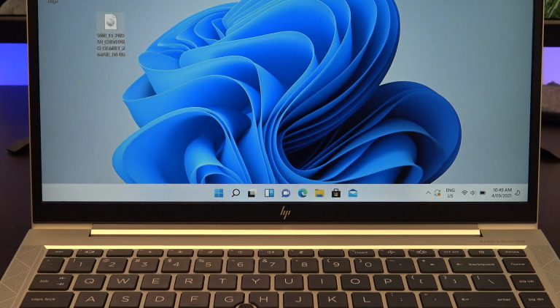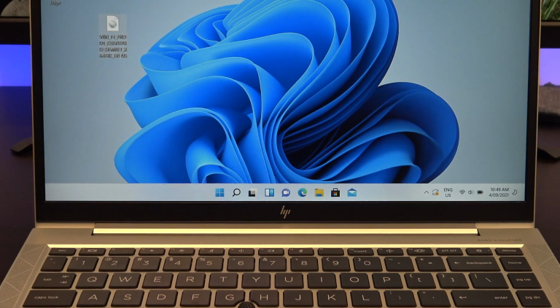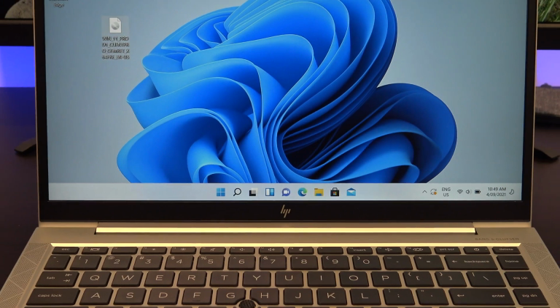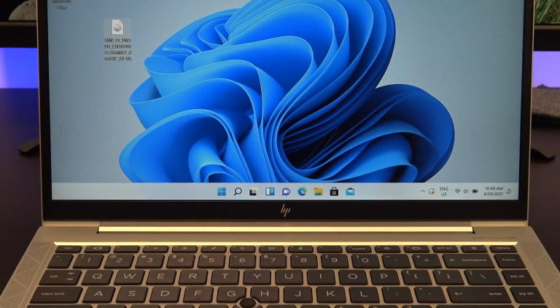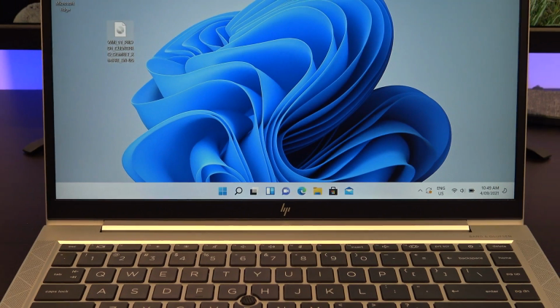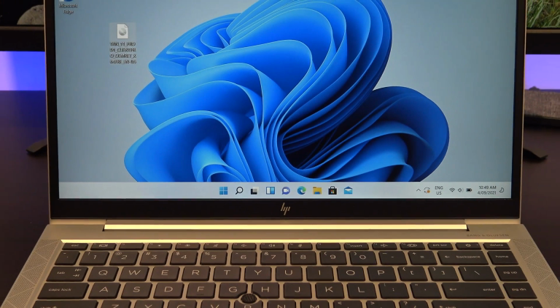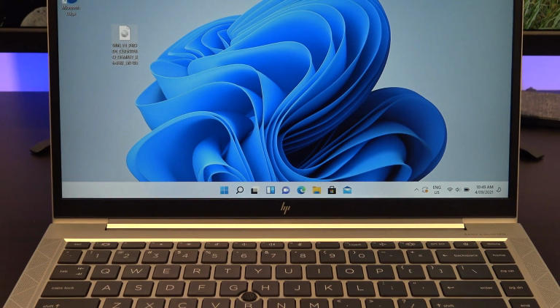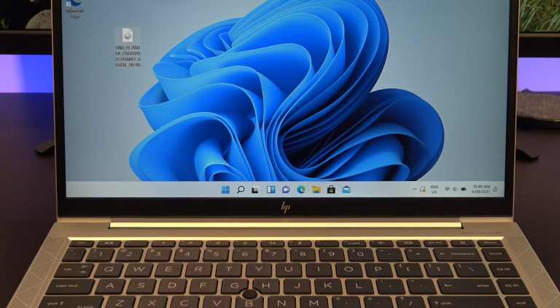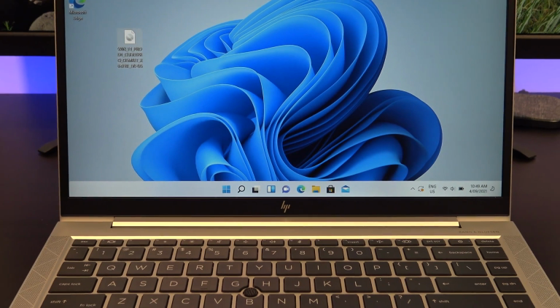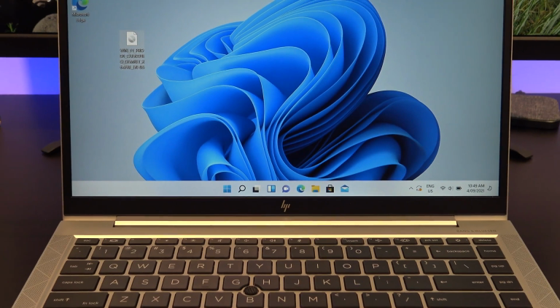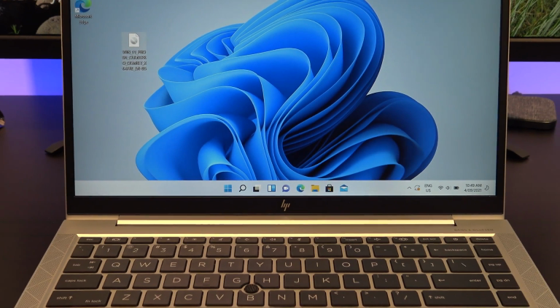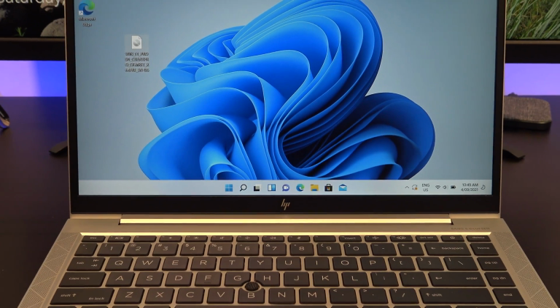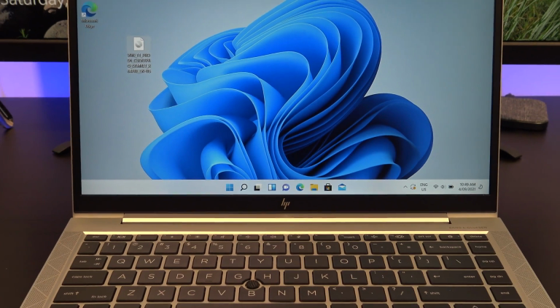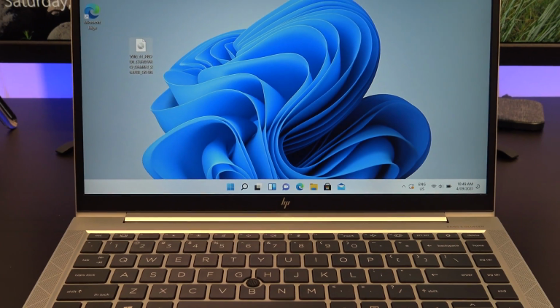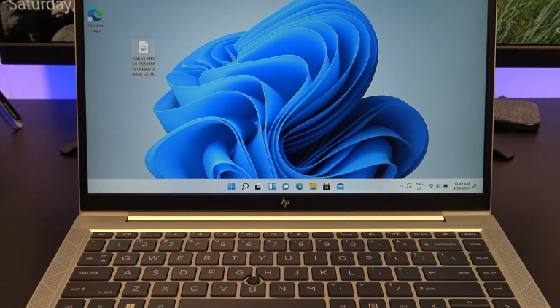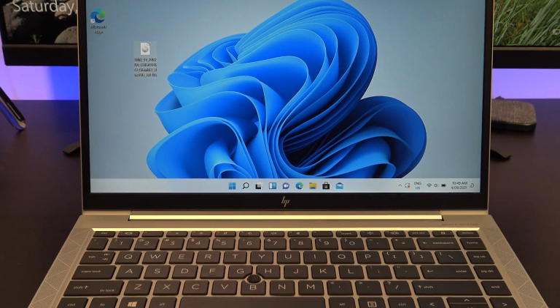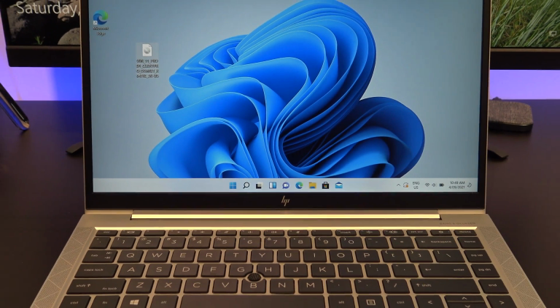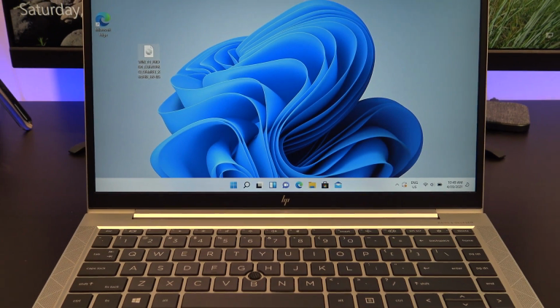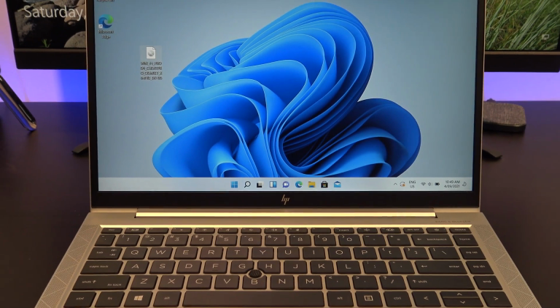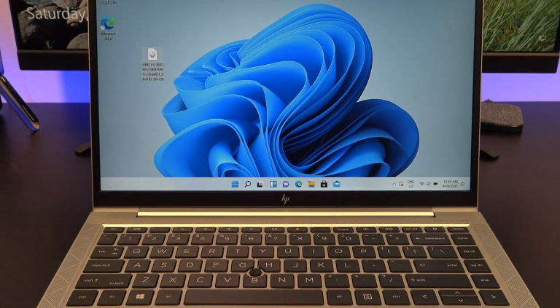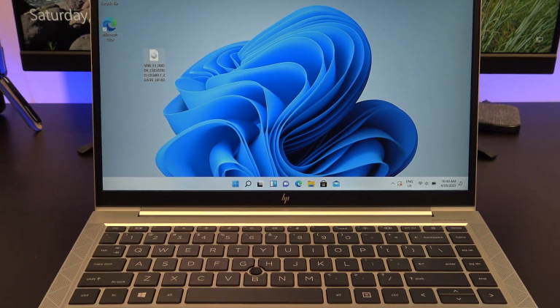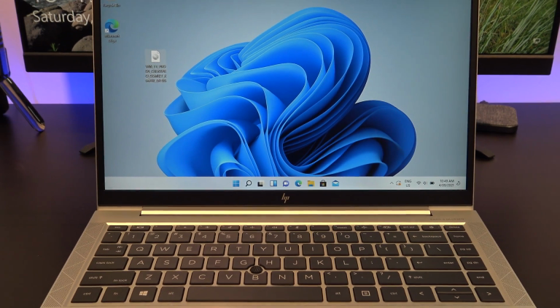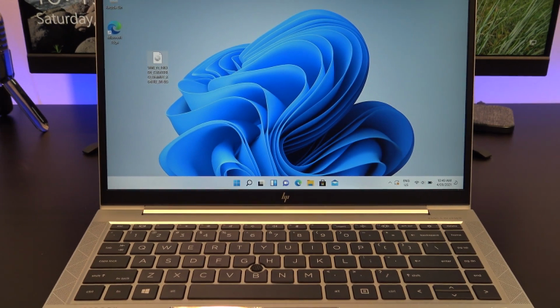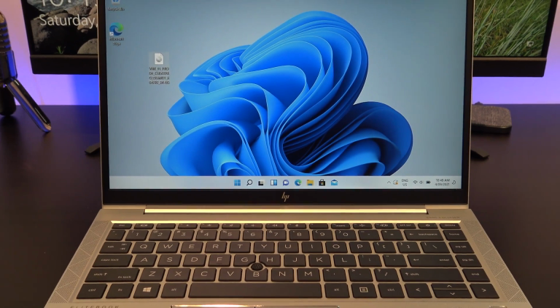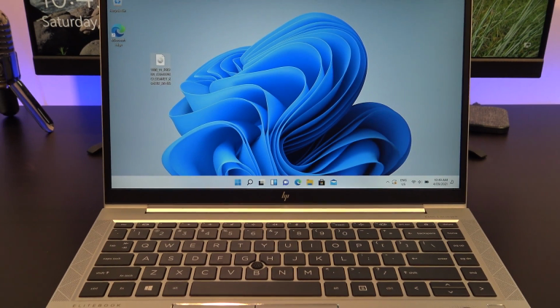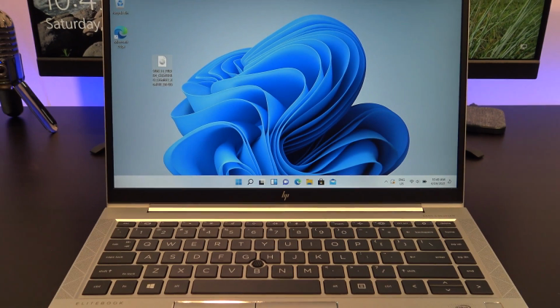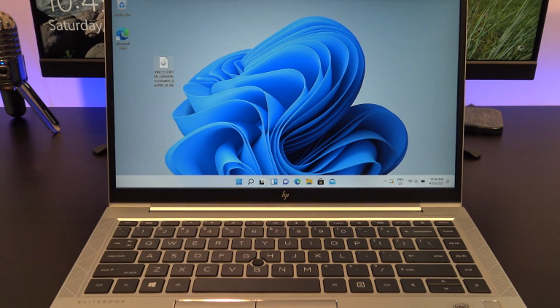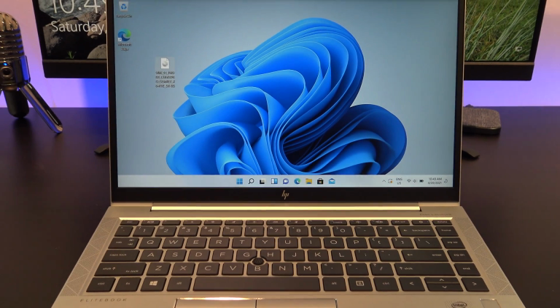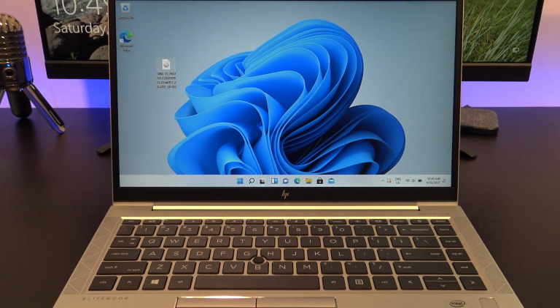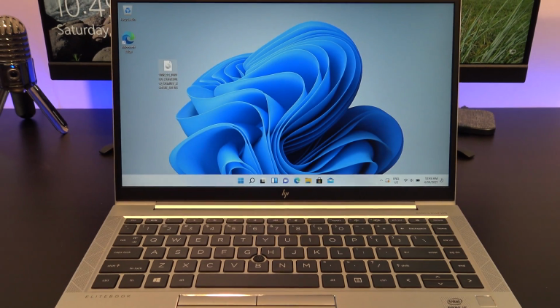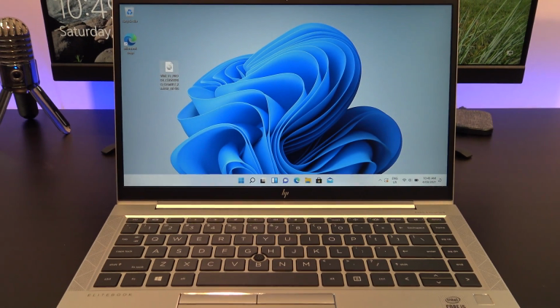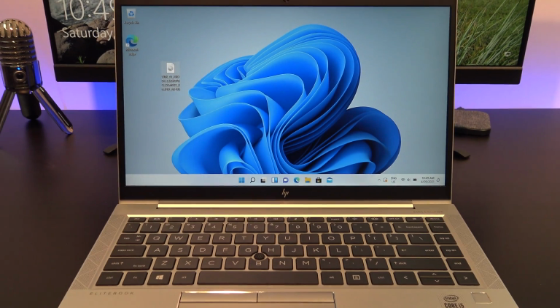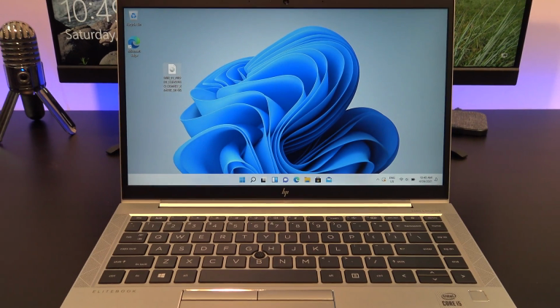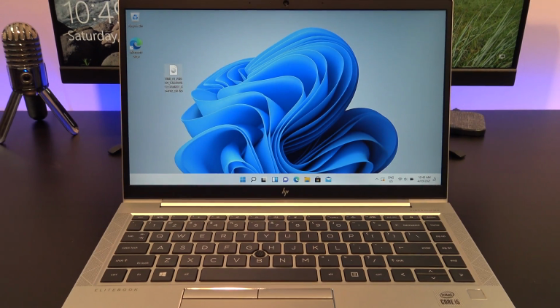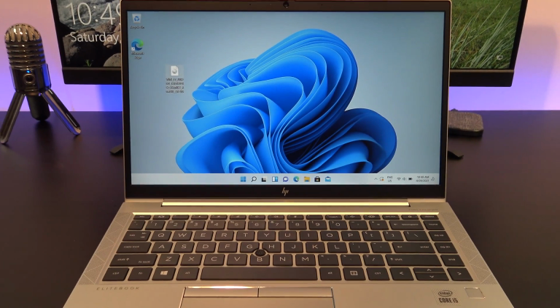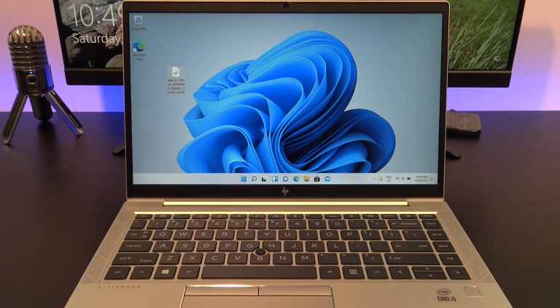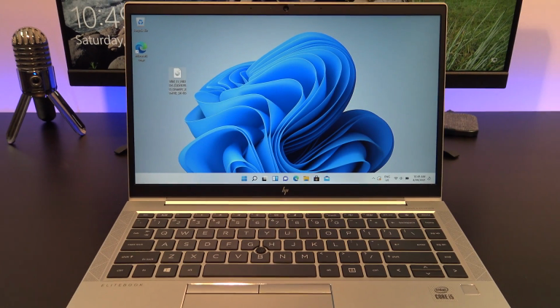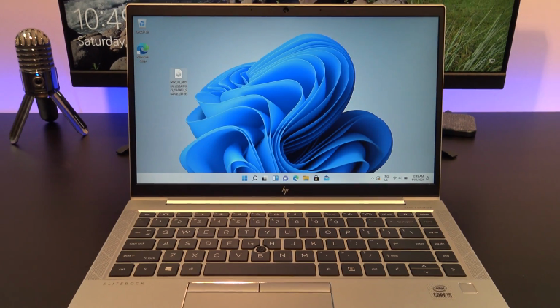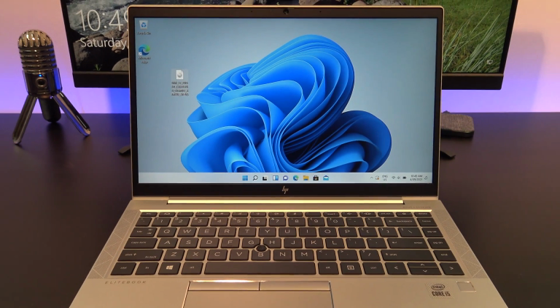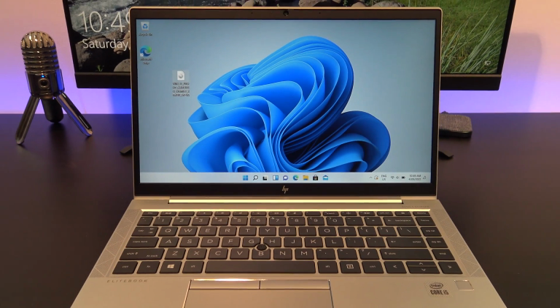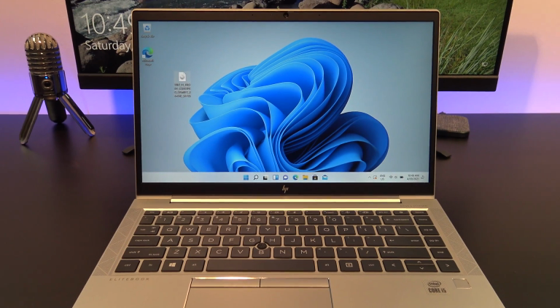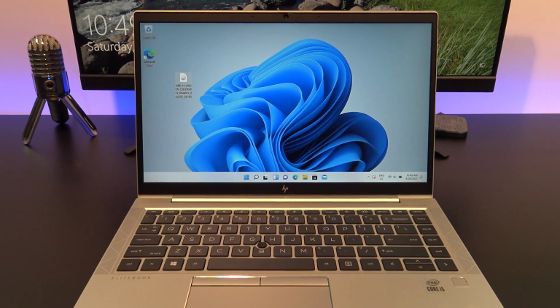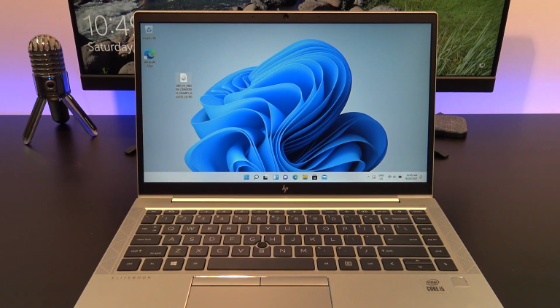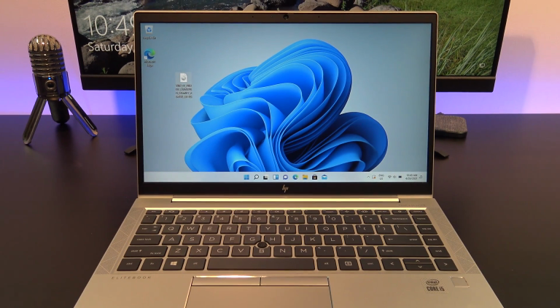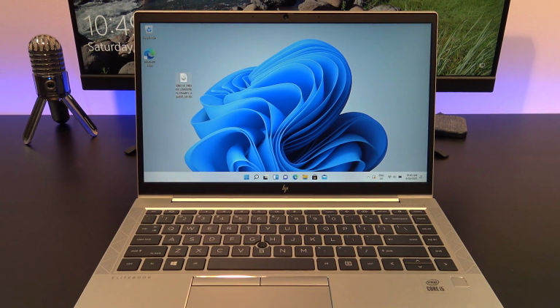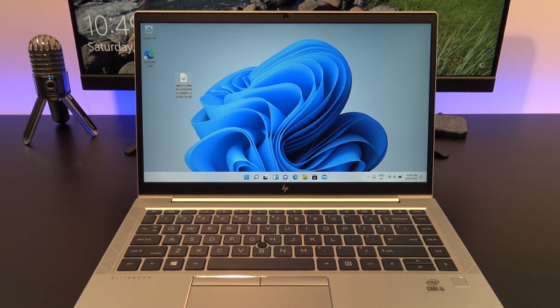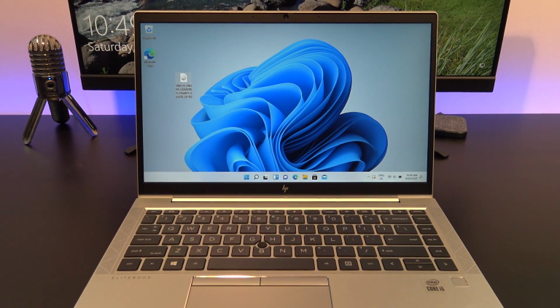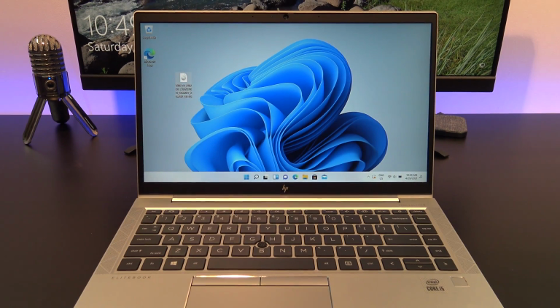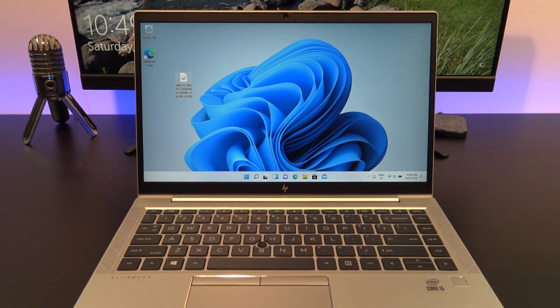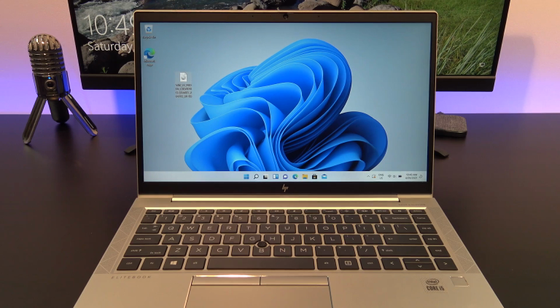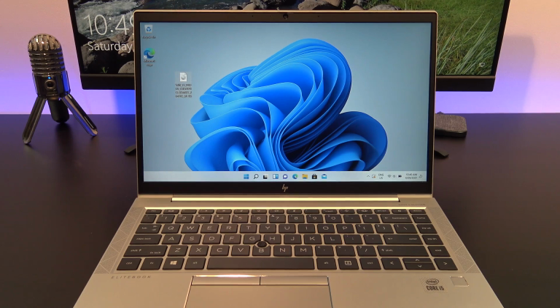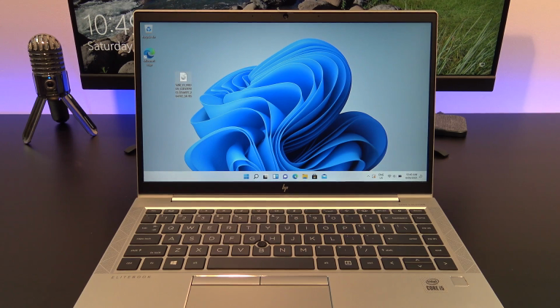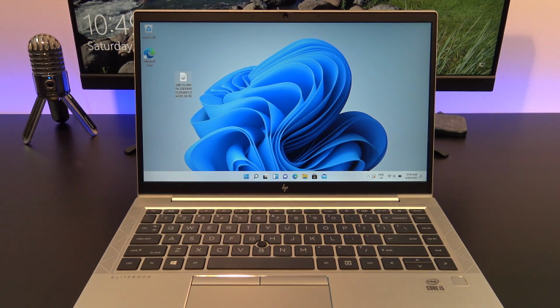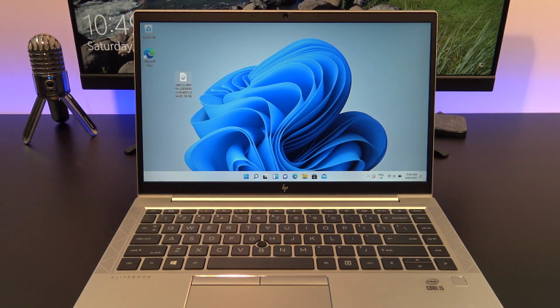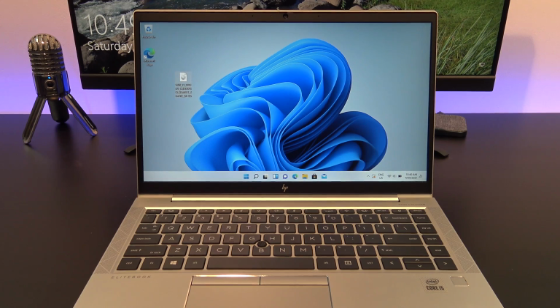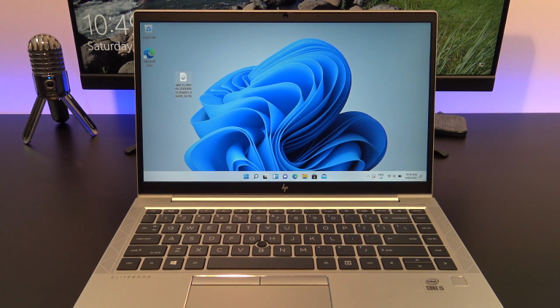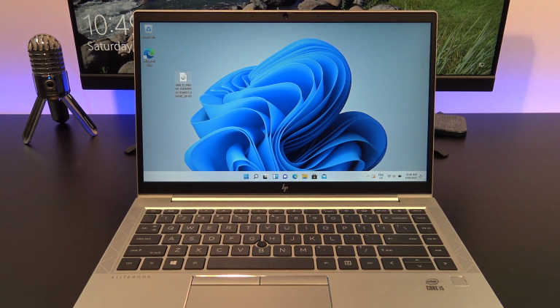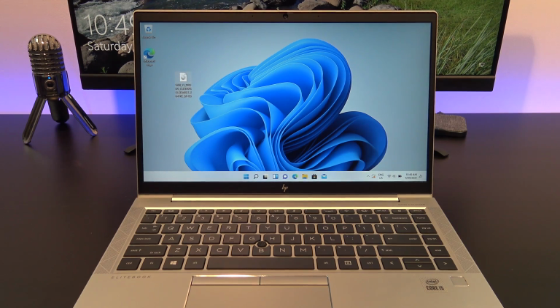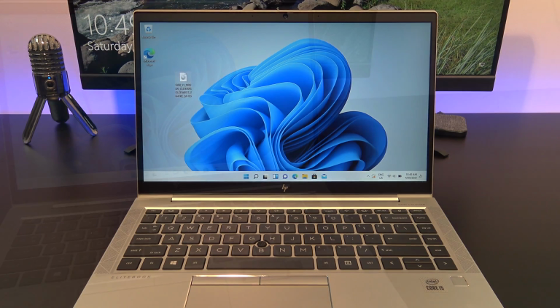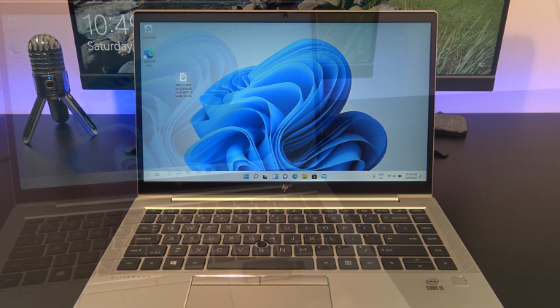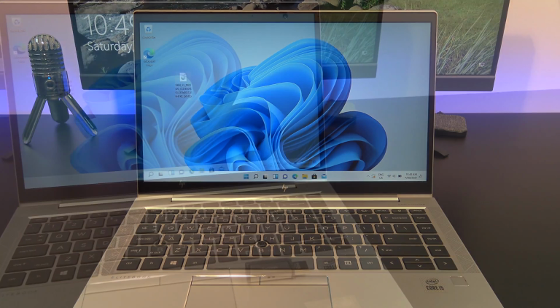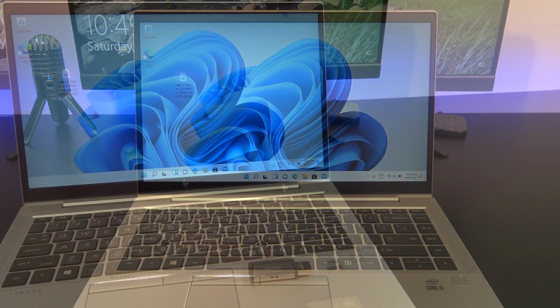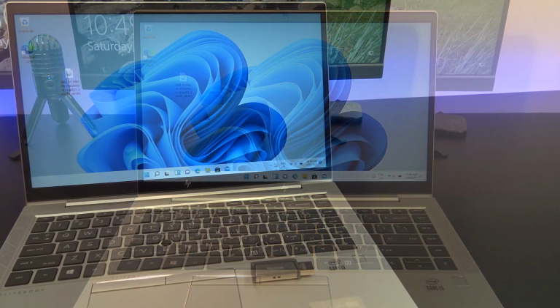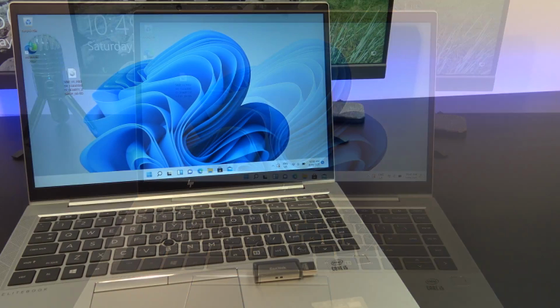Hi guys, Matt from 123MyIT here. In this video, I will show you how to do a clean install of Windows 11.